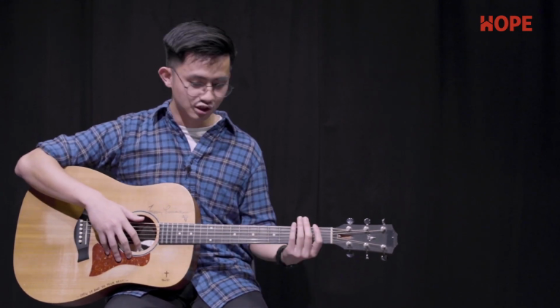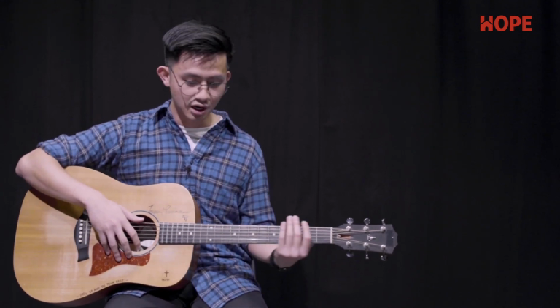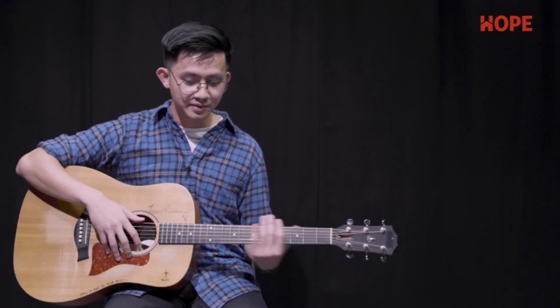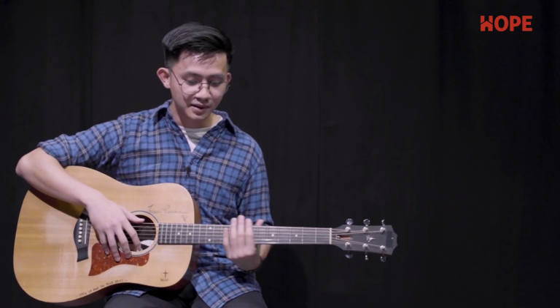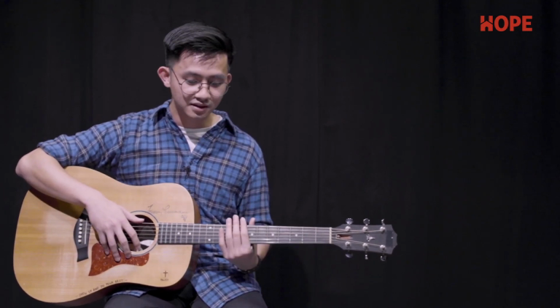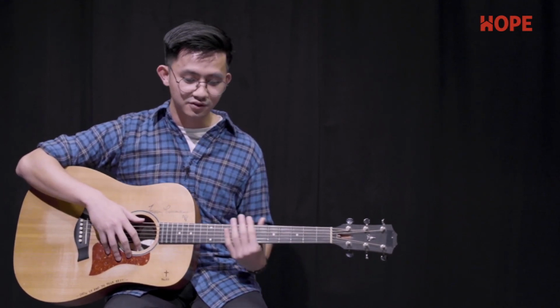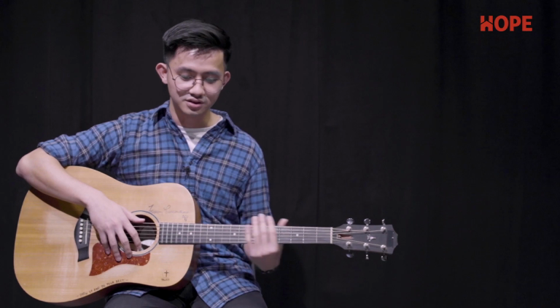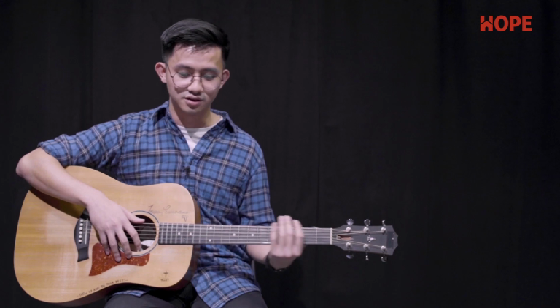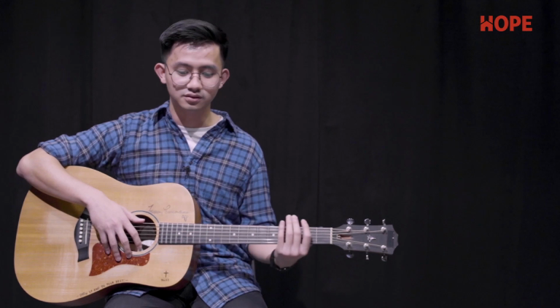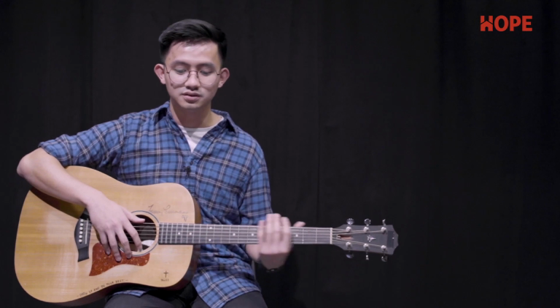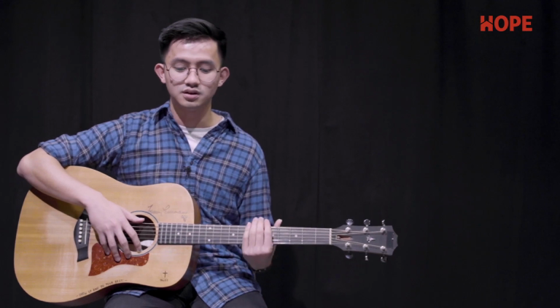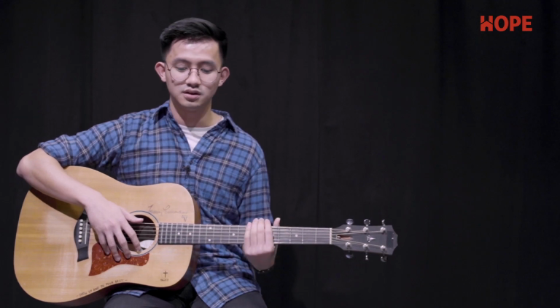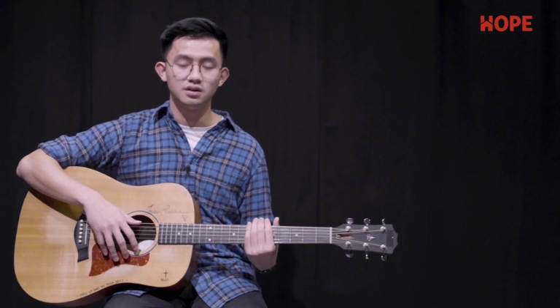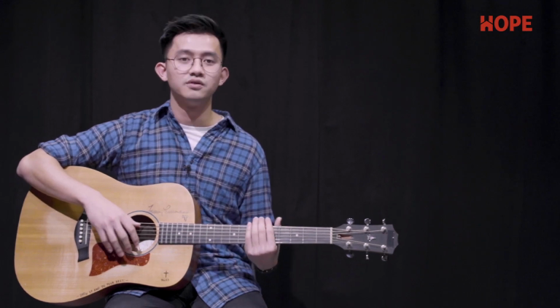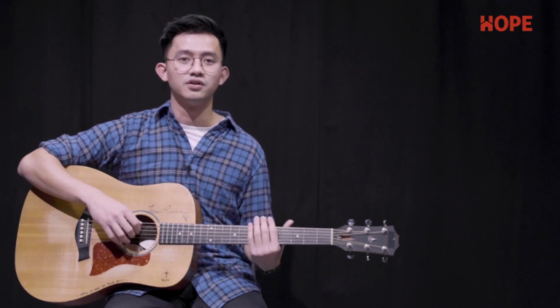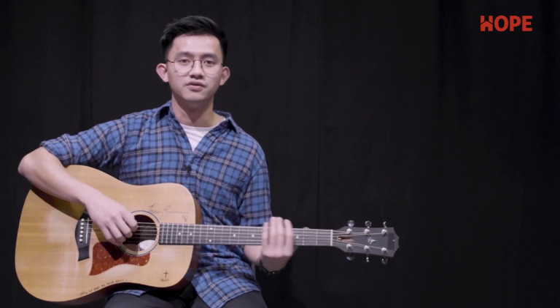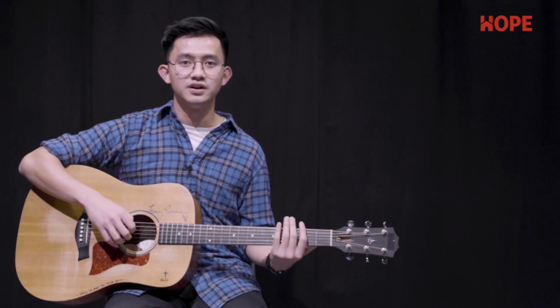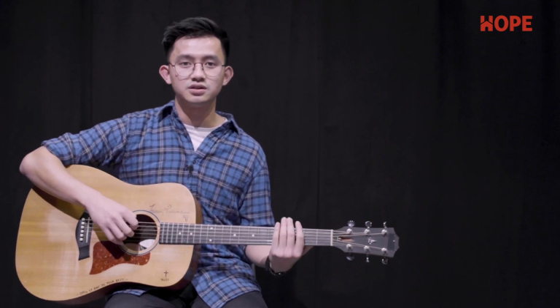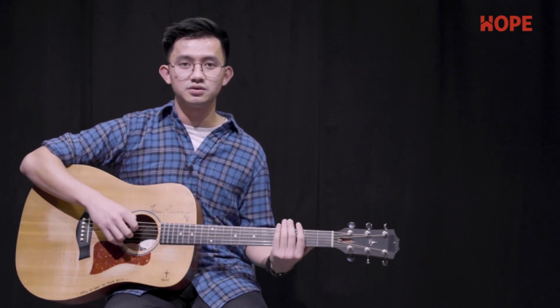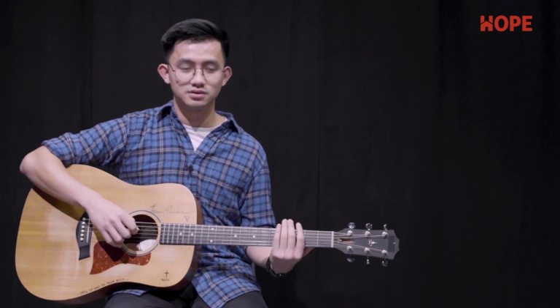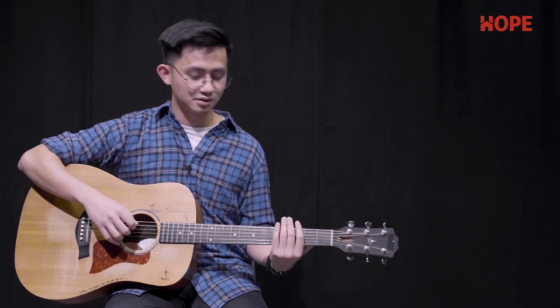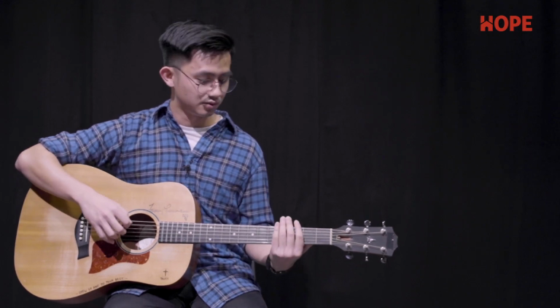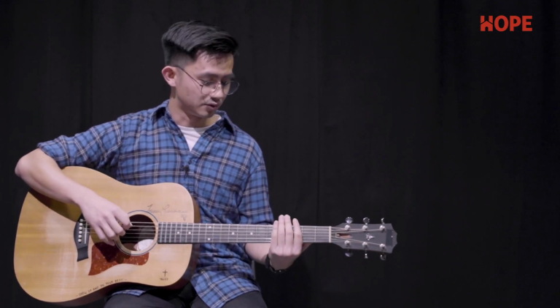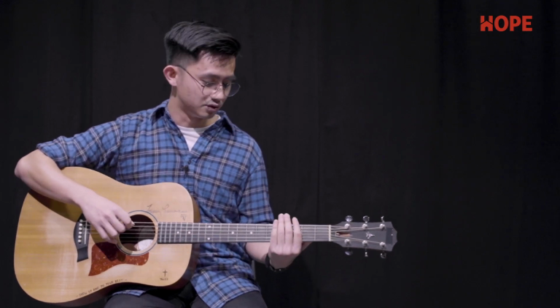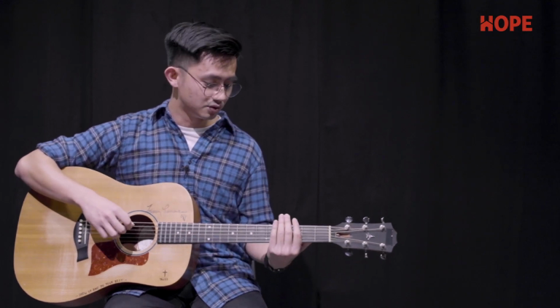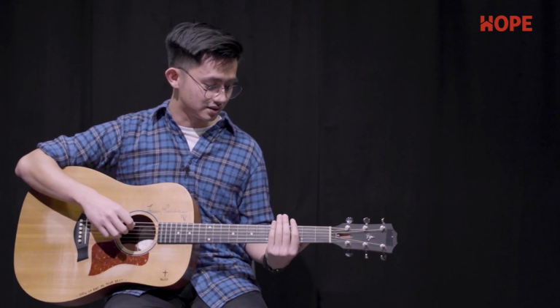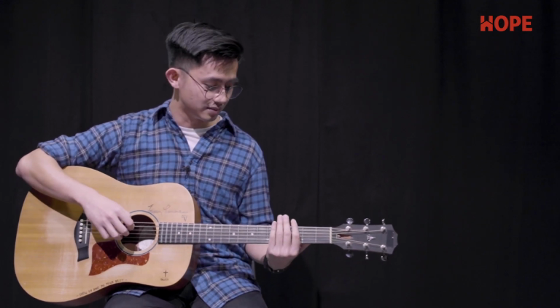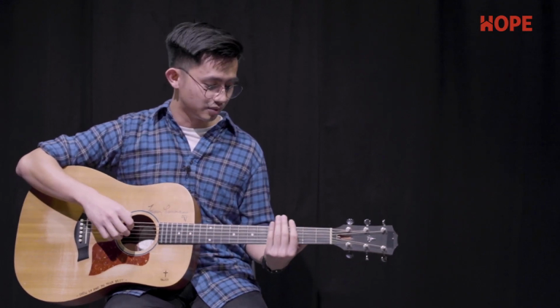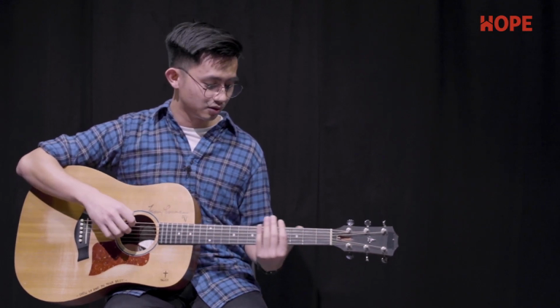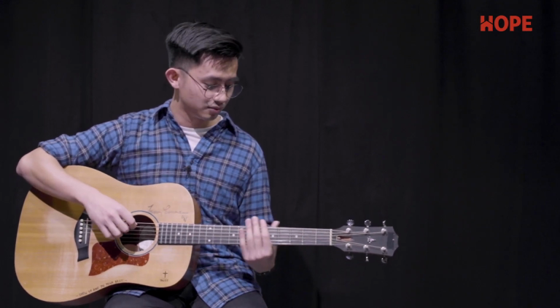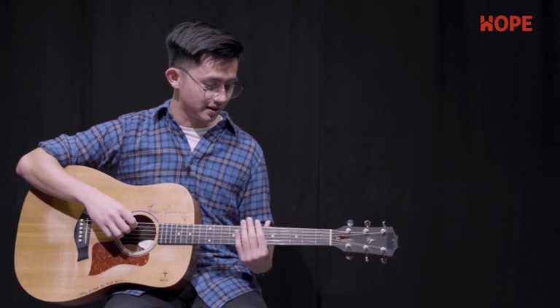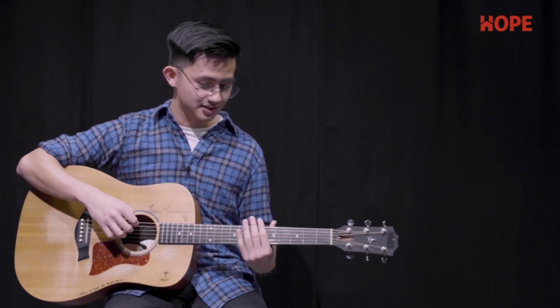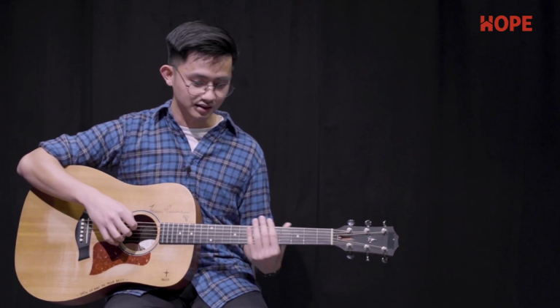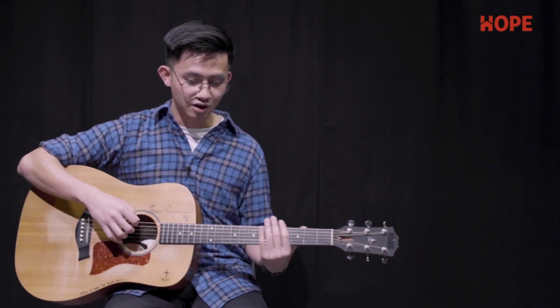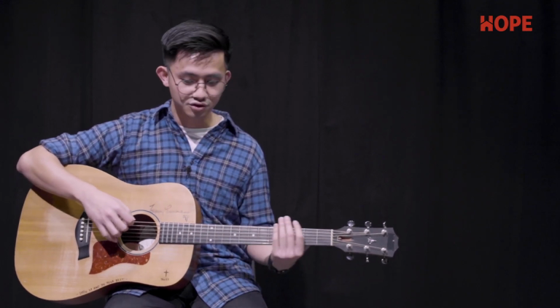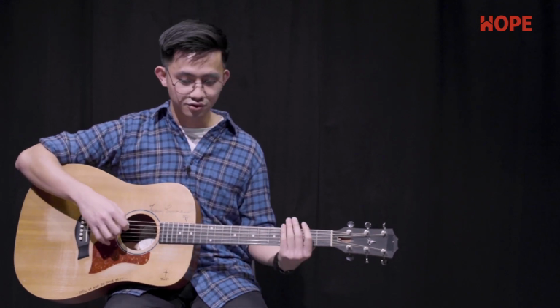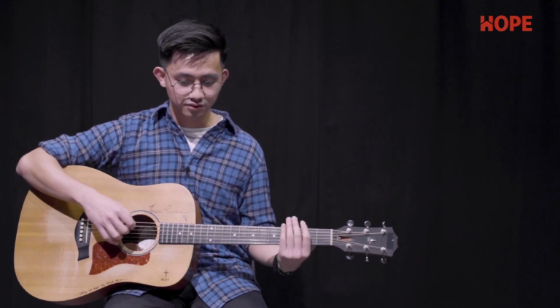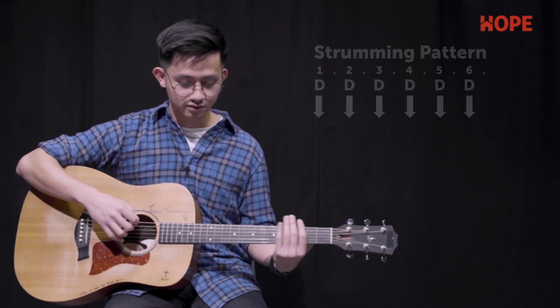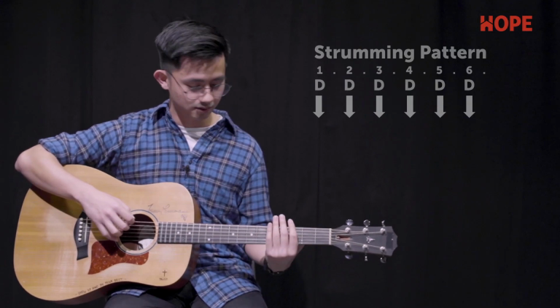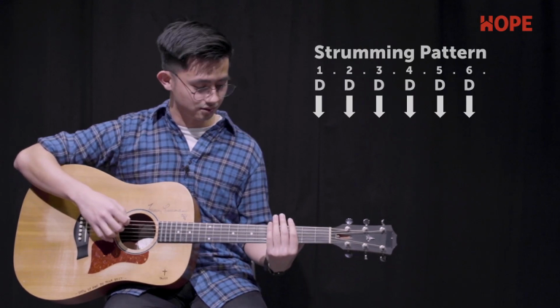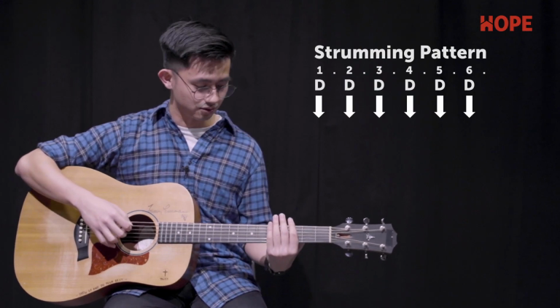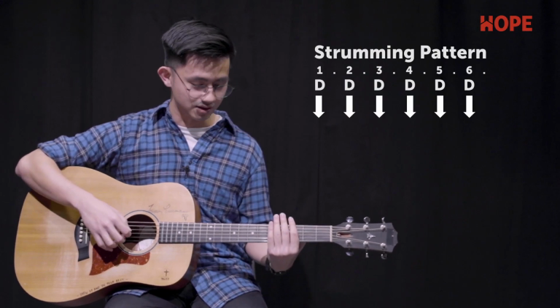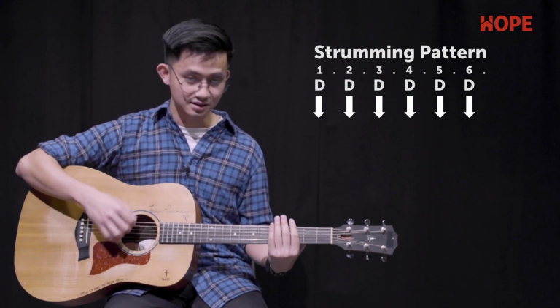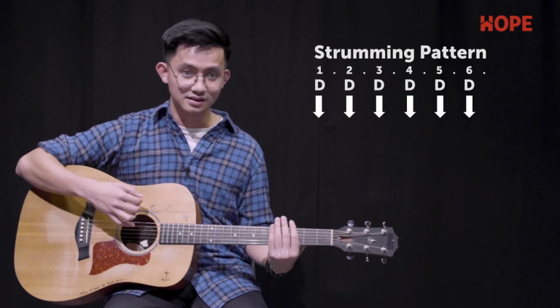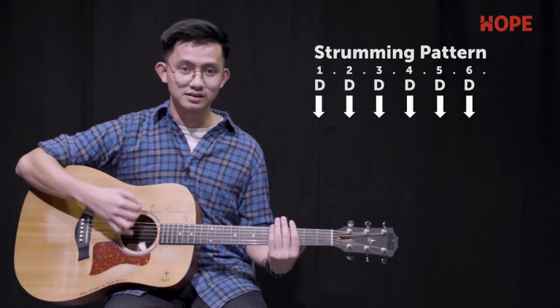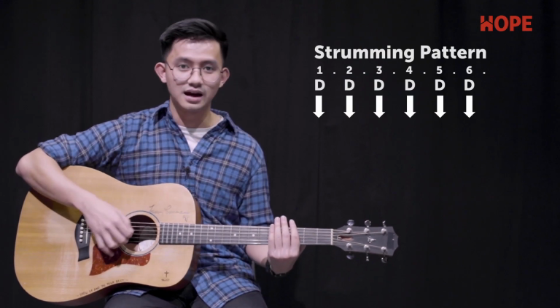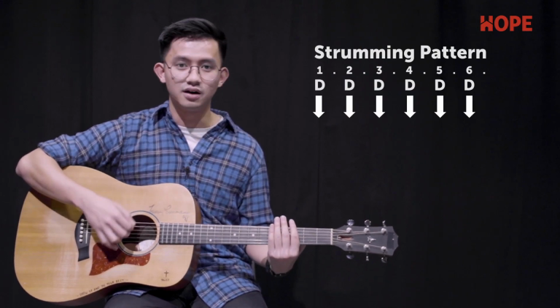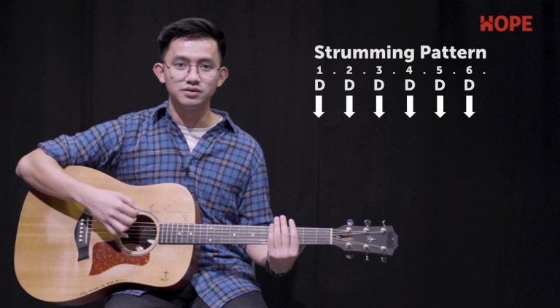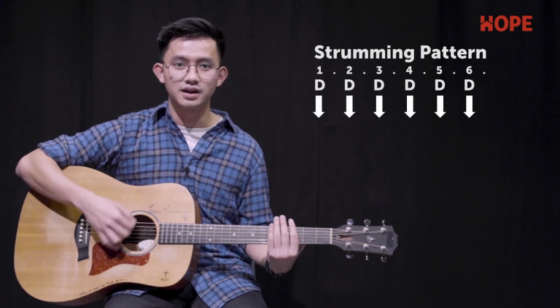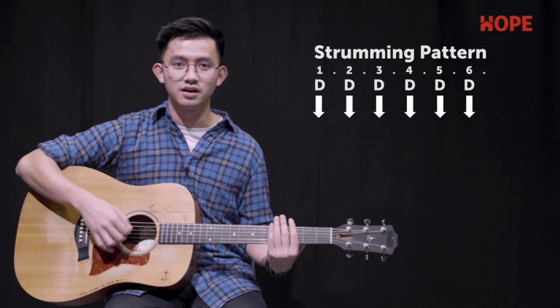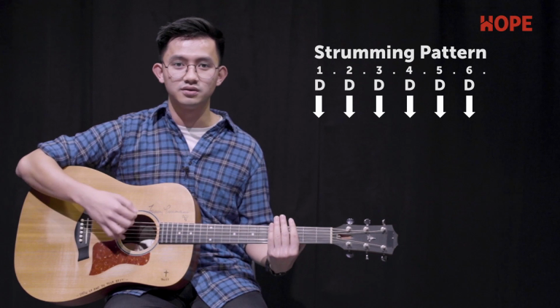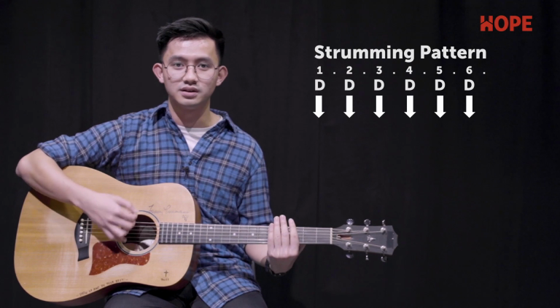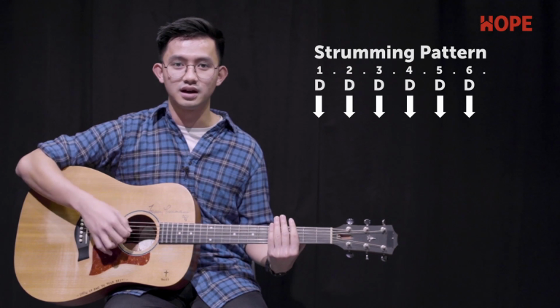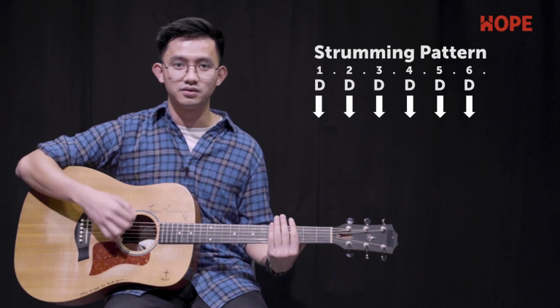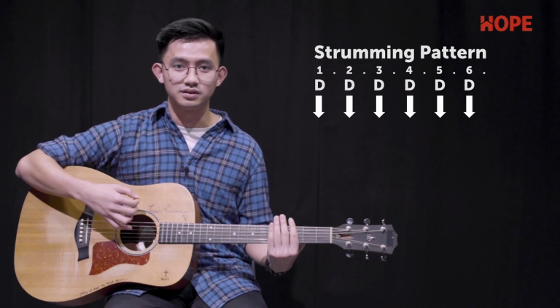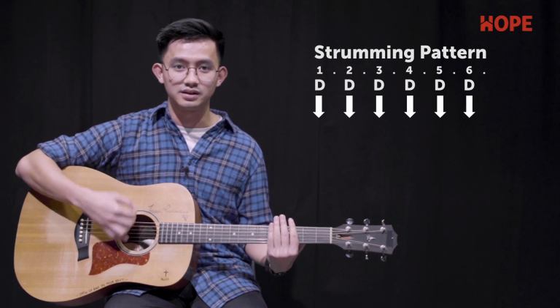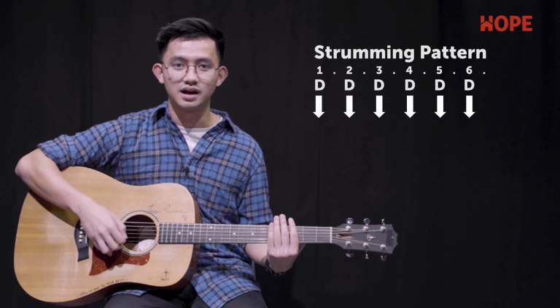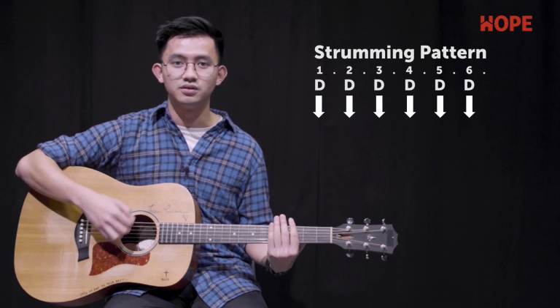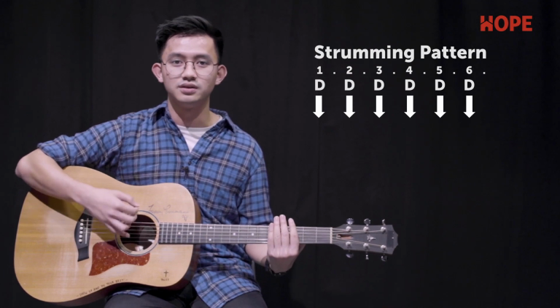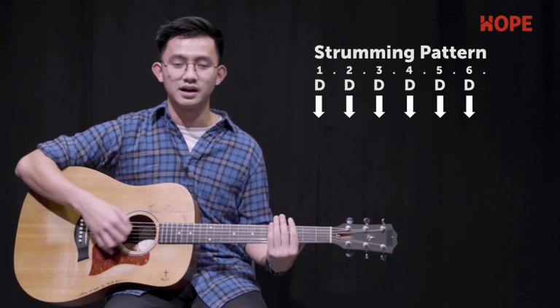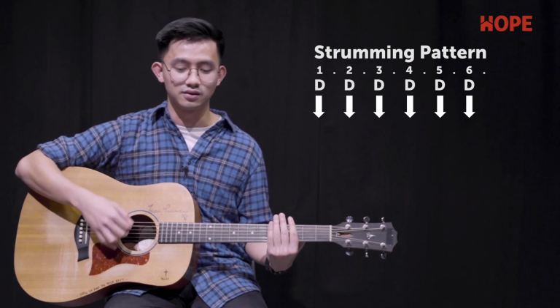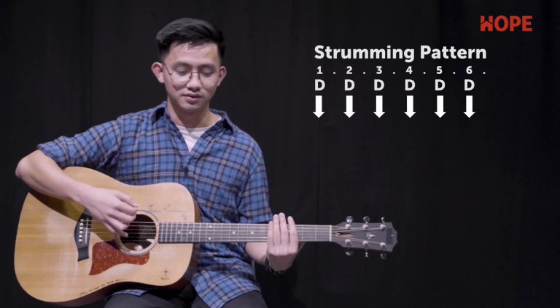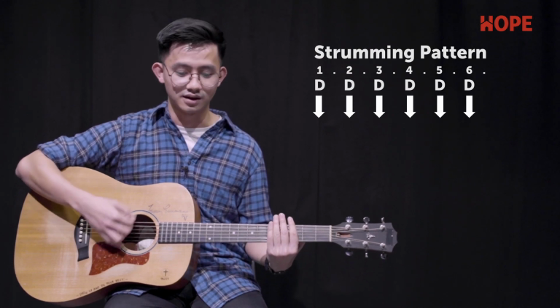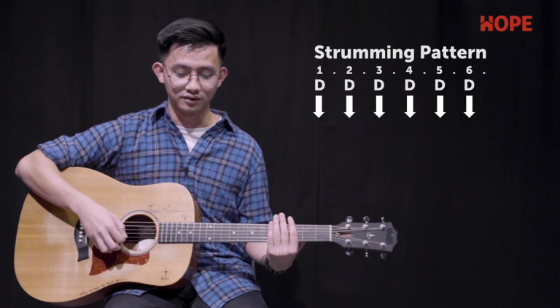Strumming pattern for the song. For the verse, we'll do a simple basic downstroke: down, down, down, down, down, down.